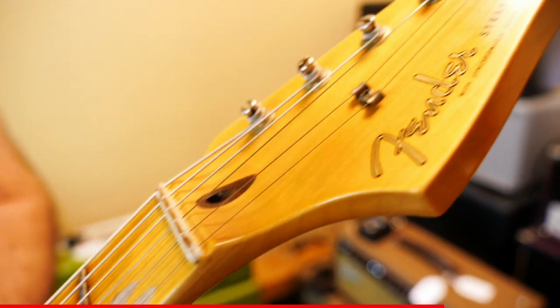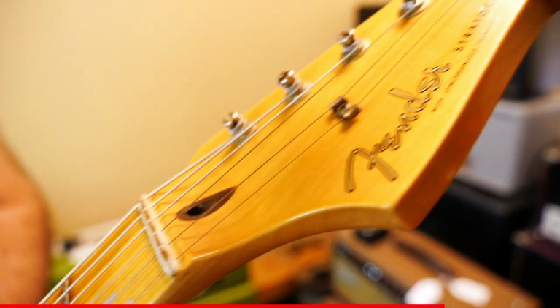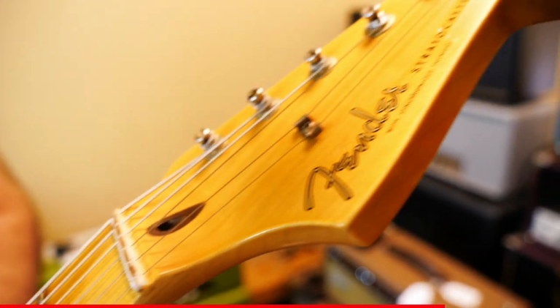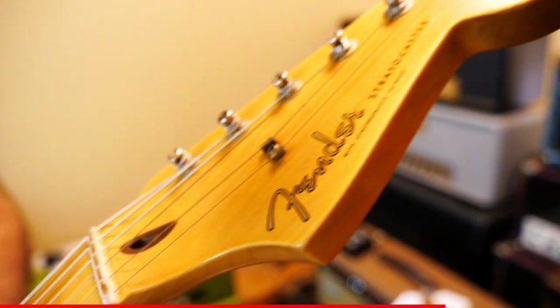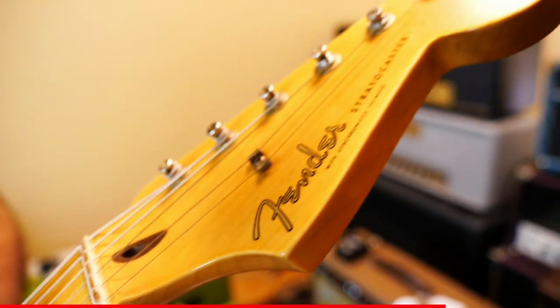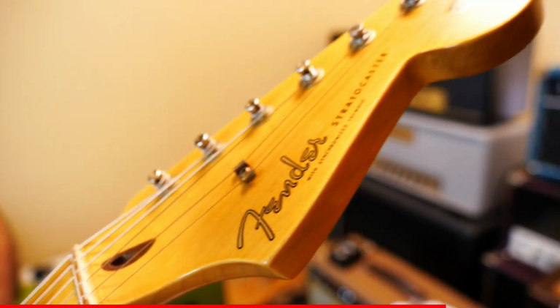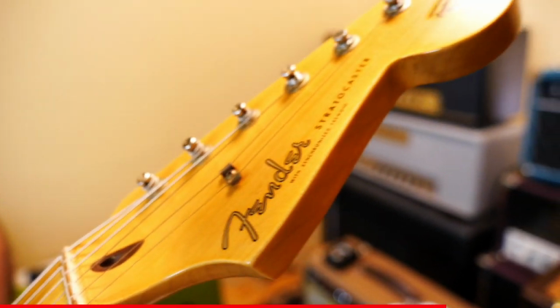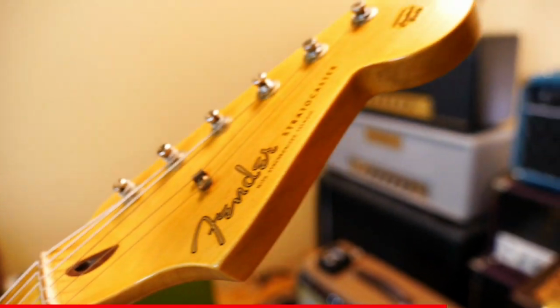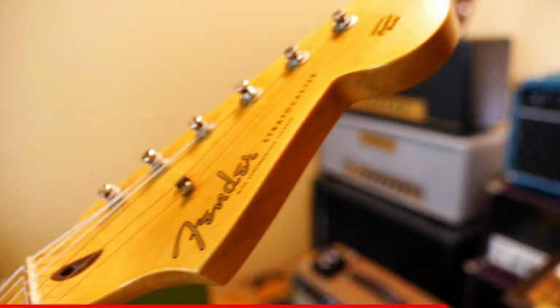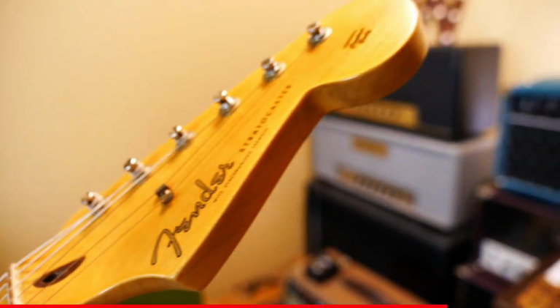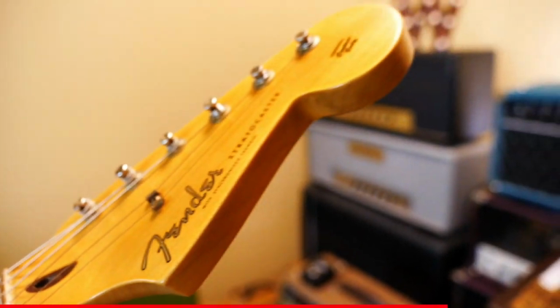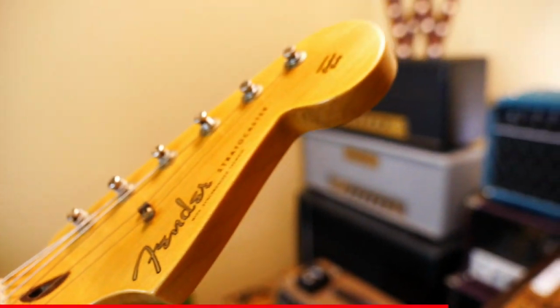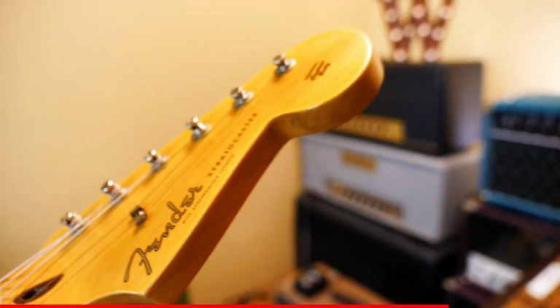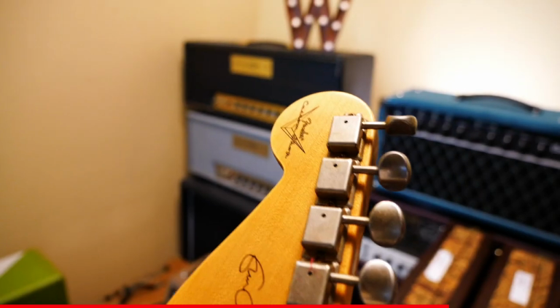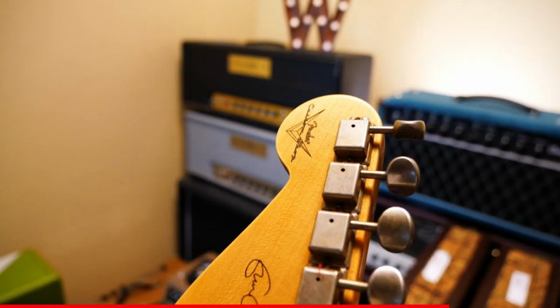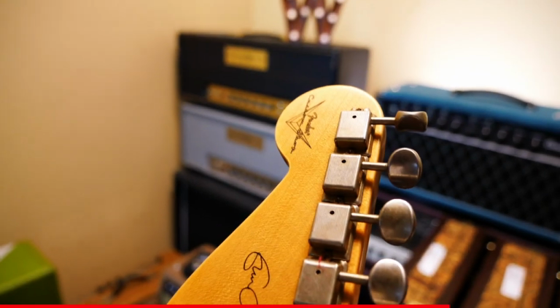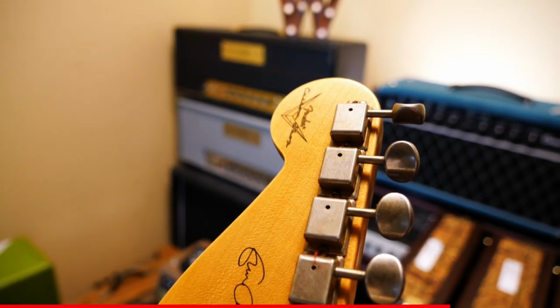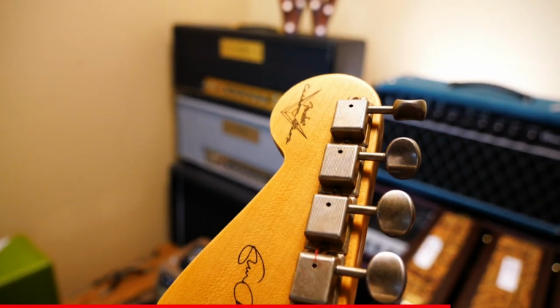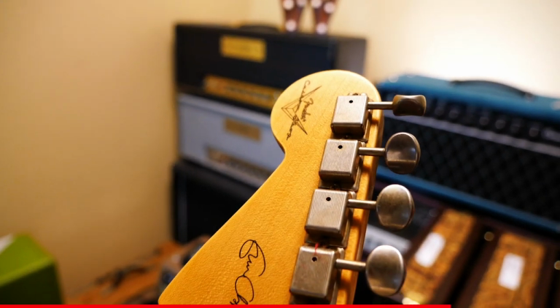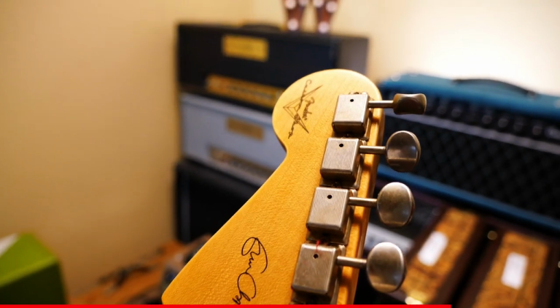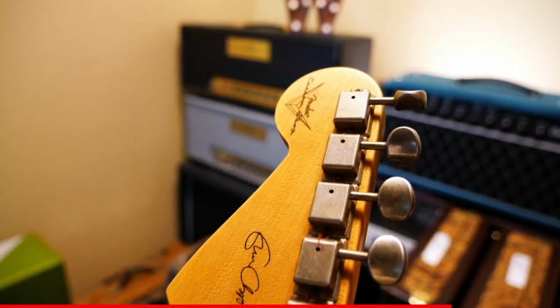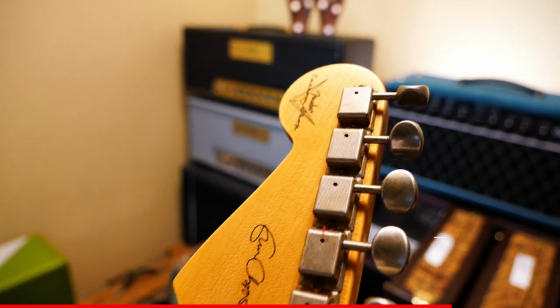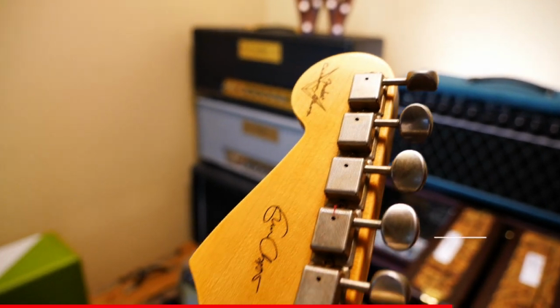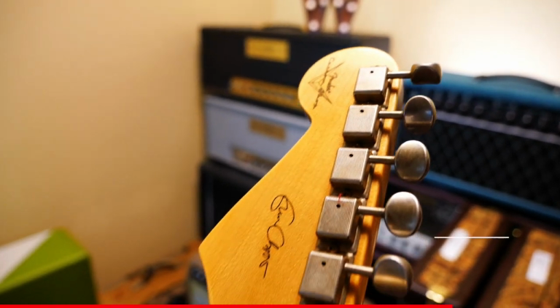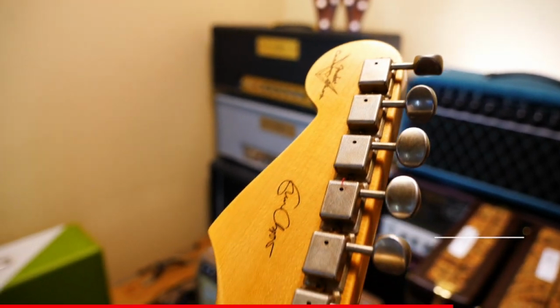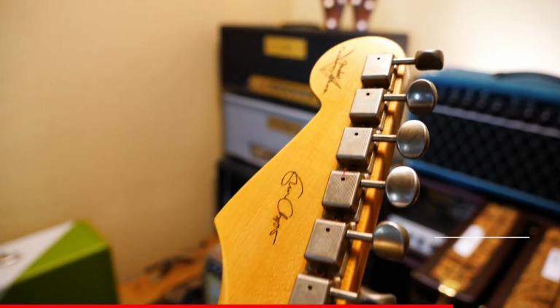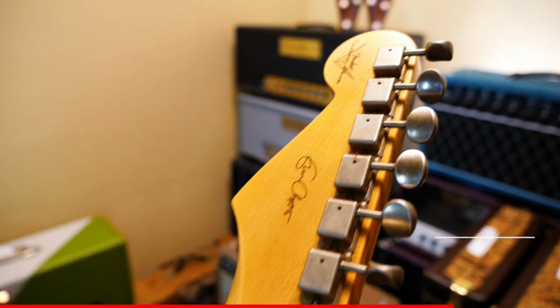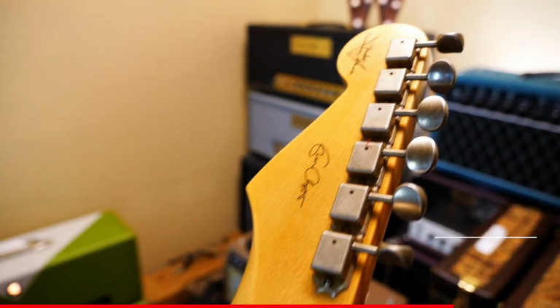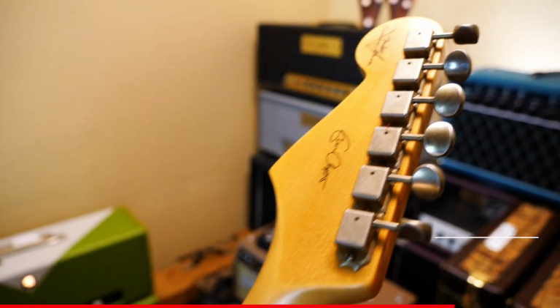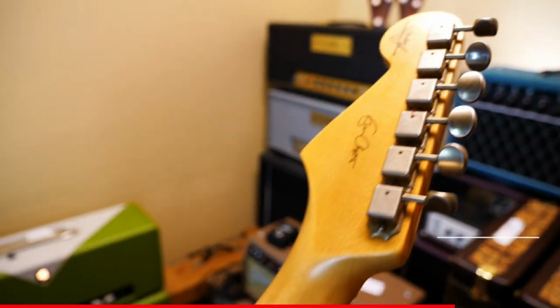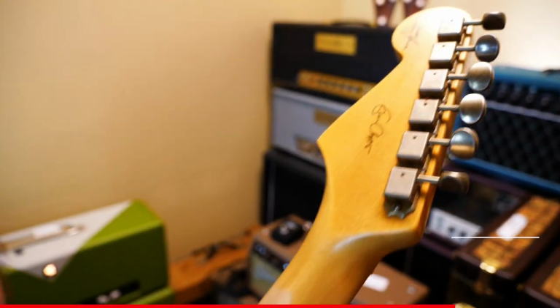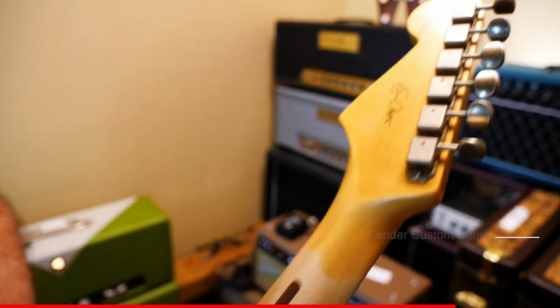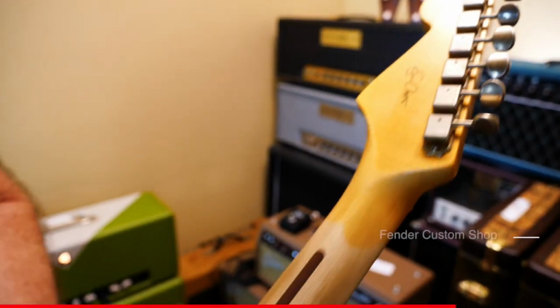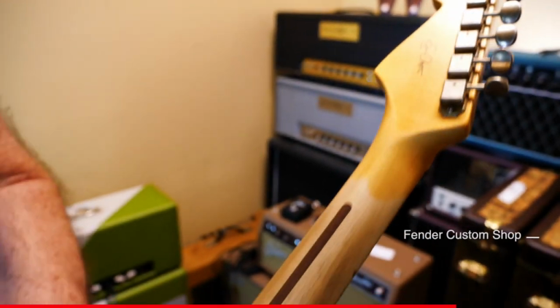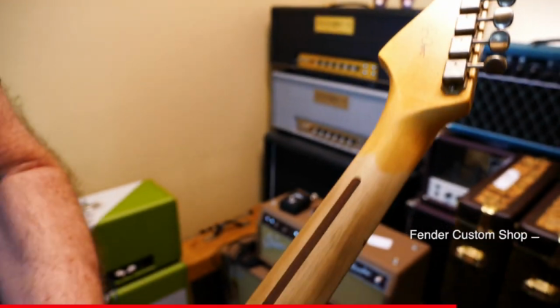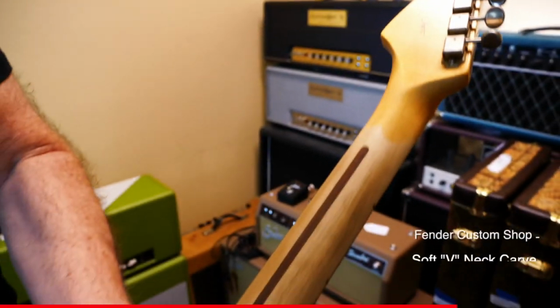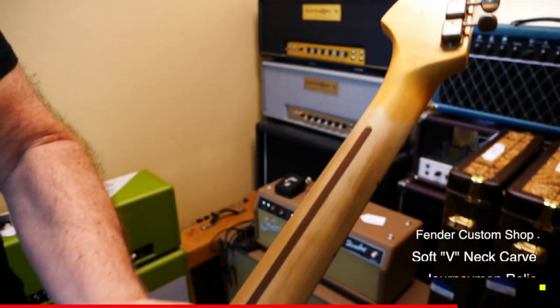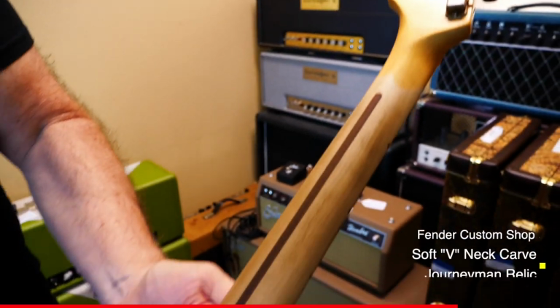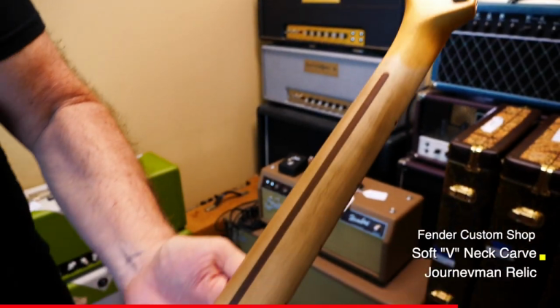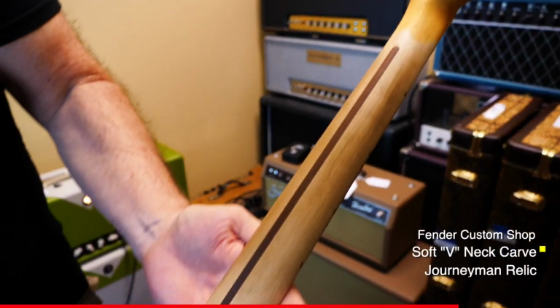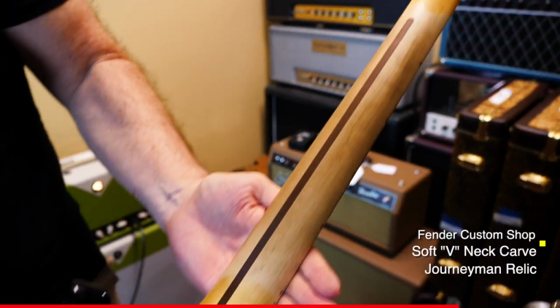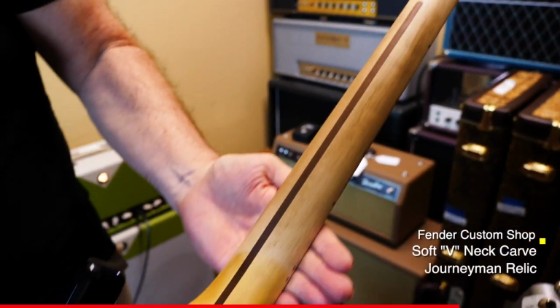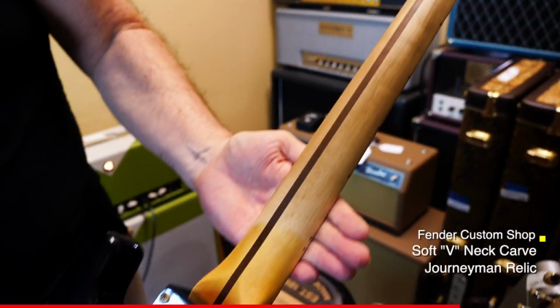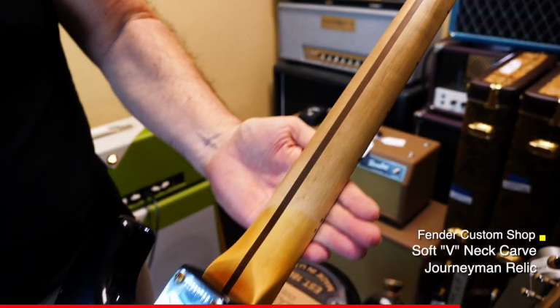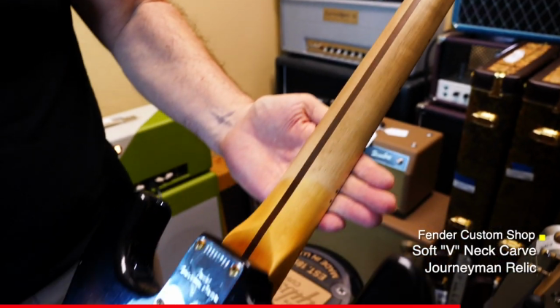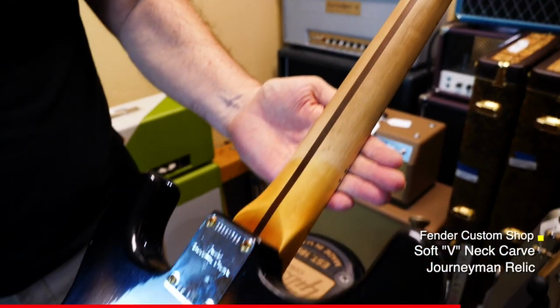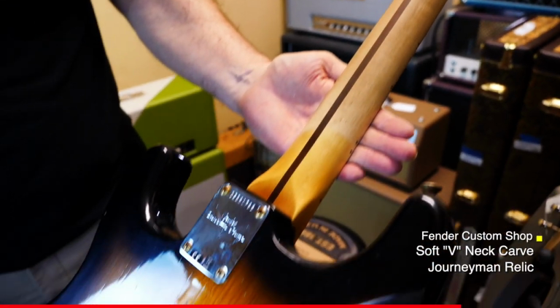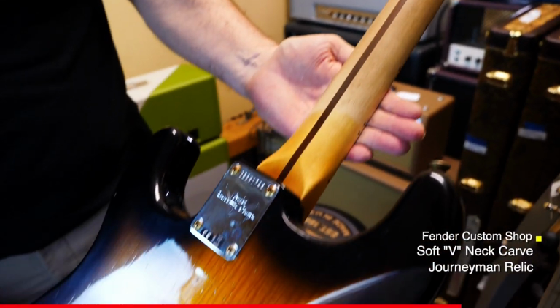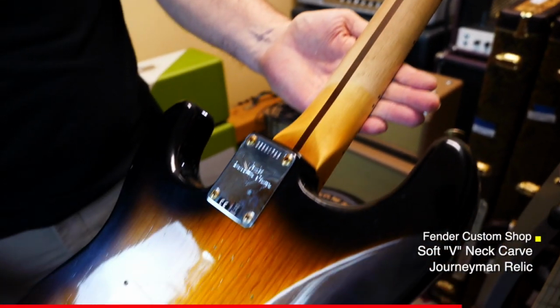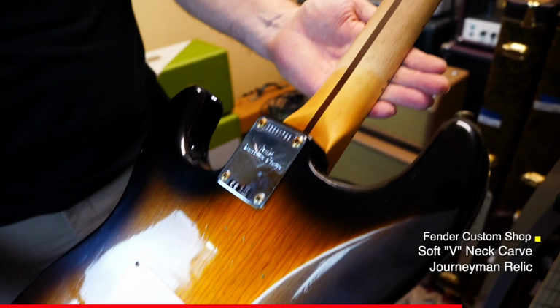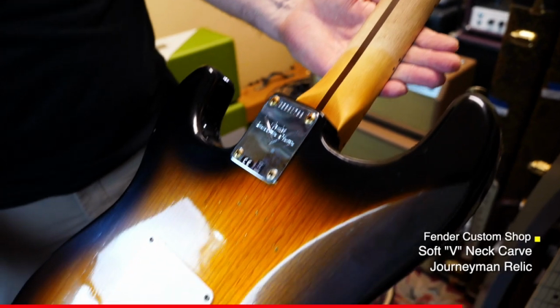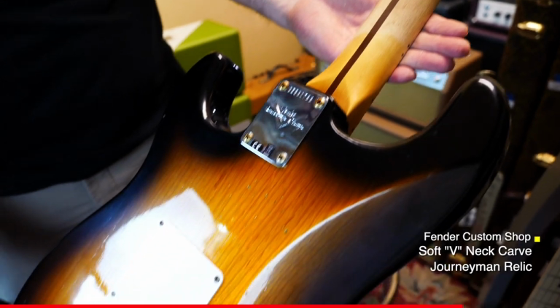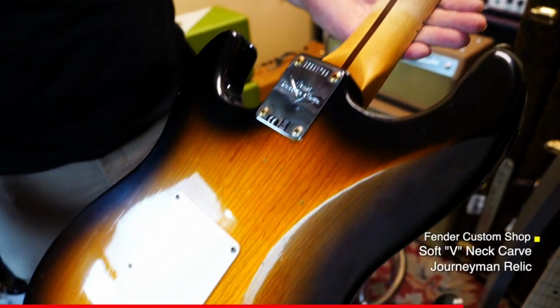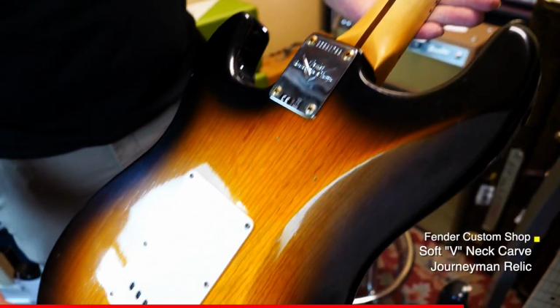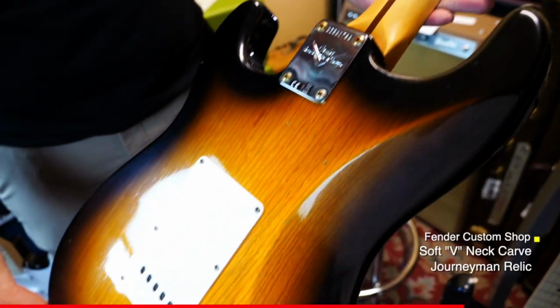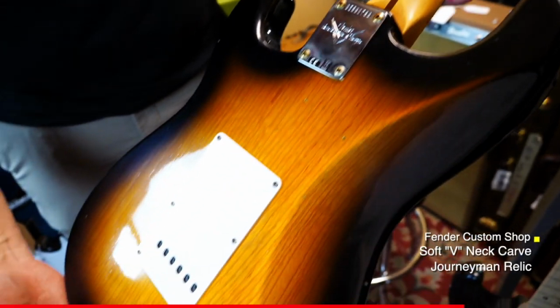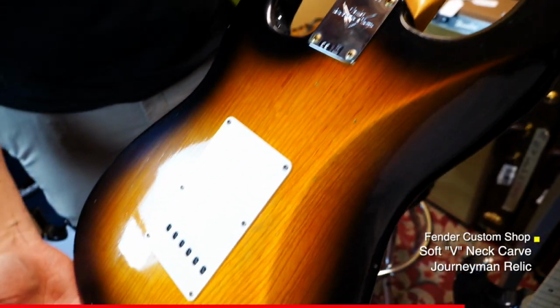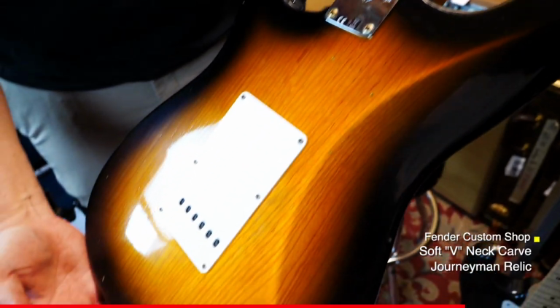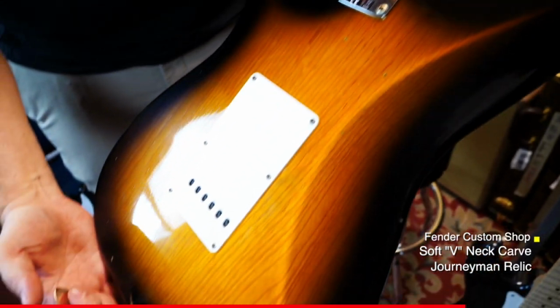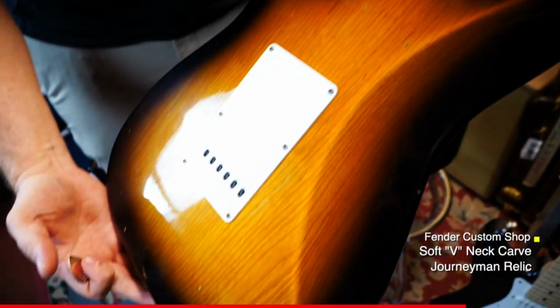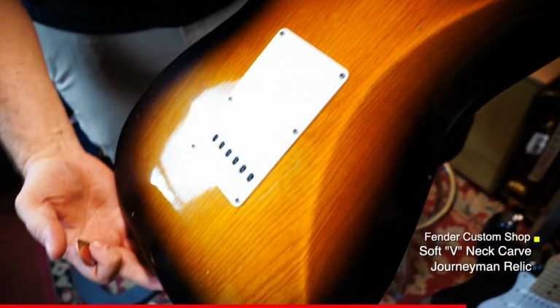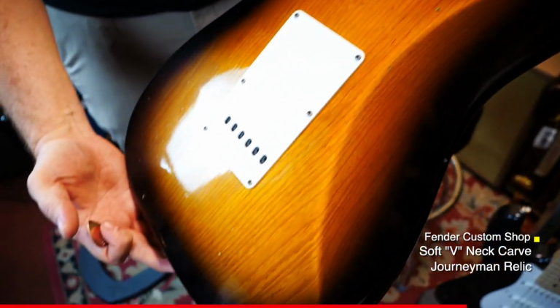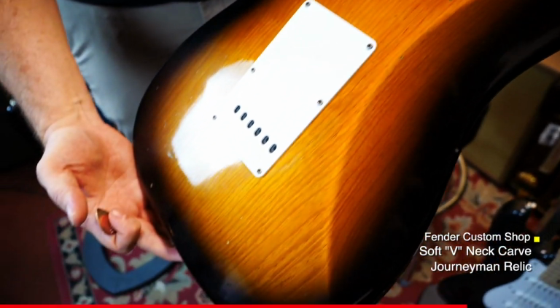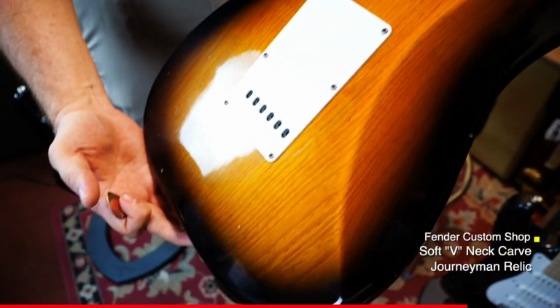How does the neck feel? Feels great. It's a V-neck. Very minimal, but you can still feel it, and it's super comfy.